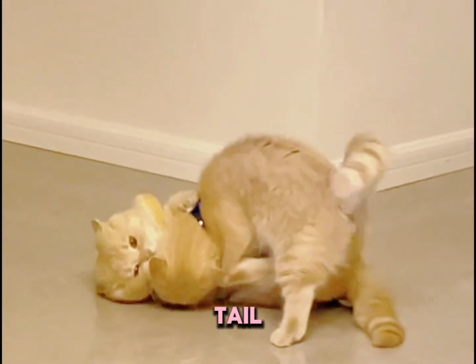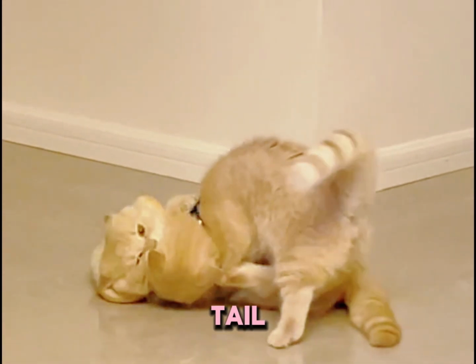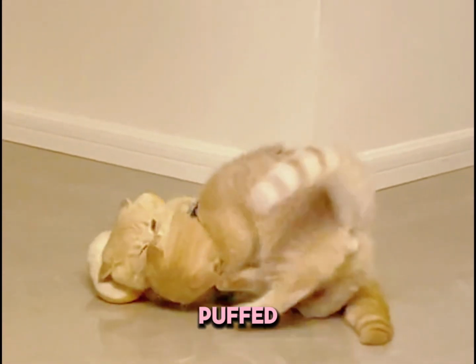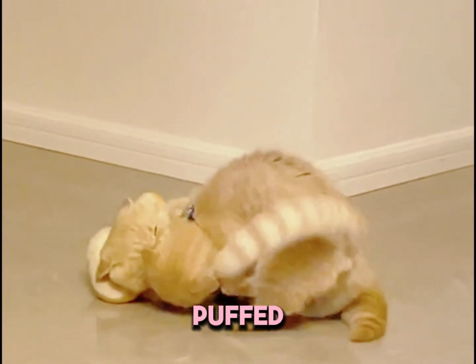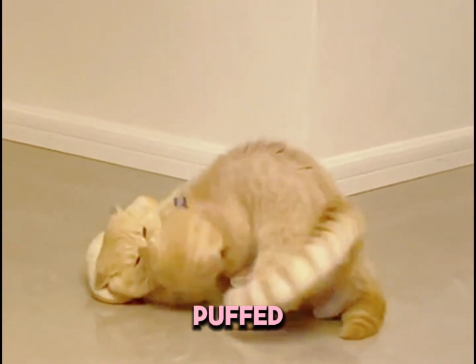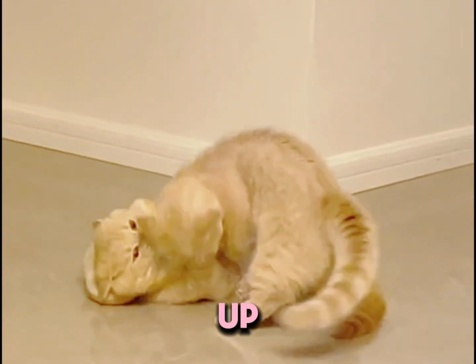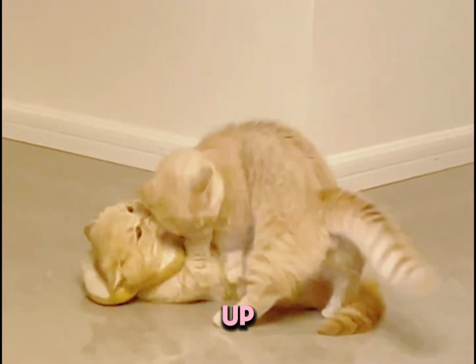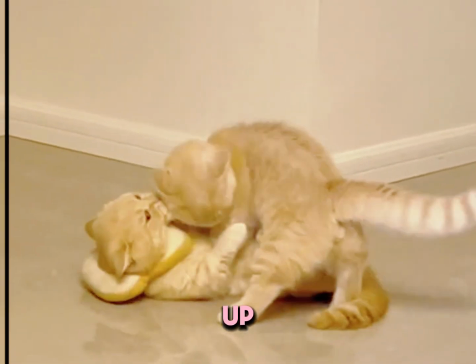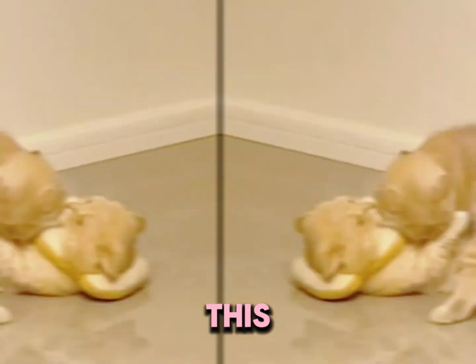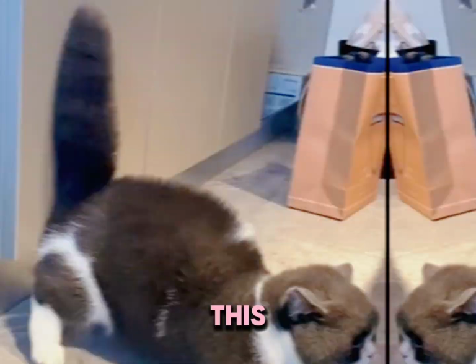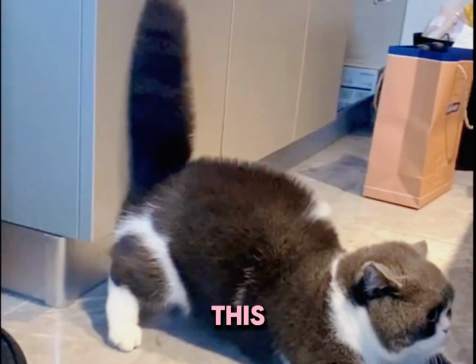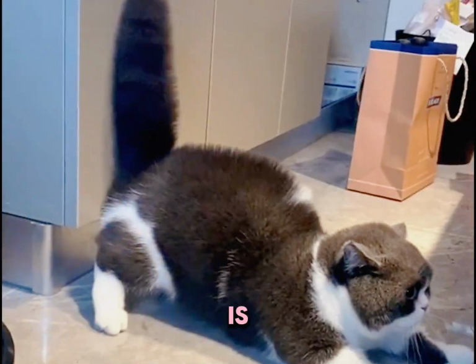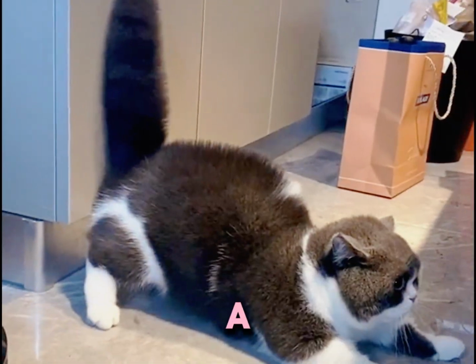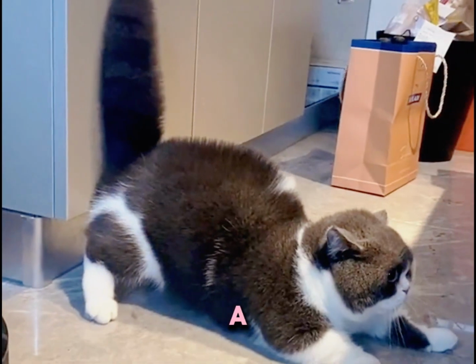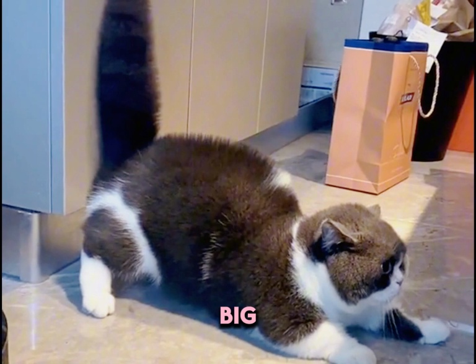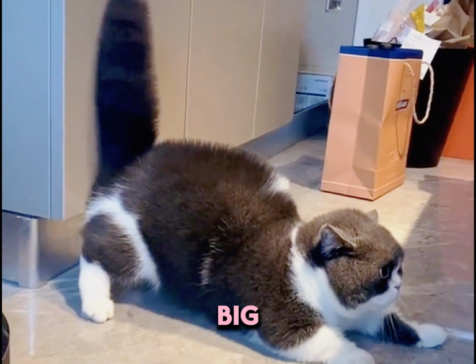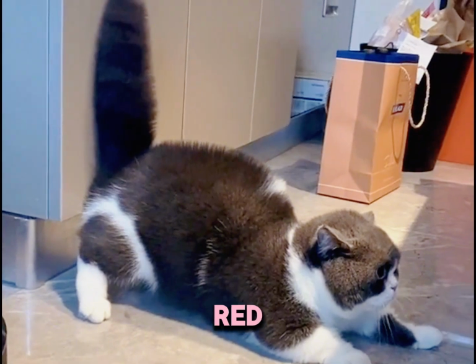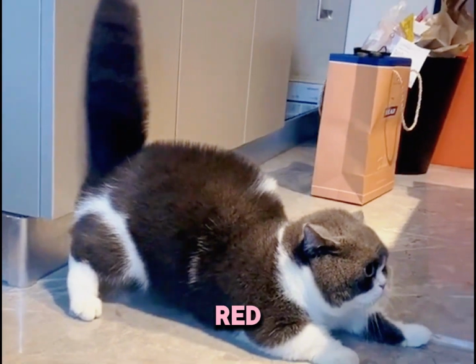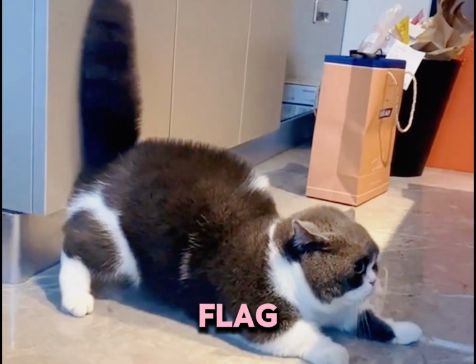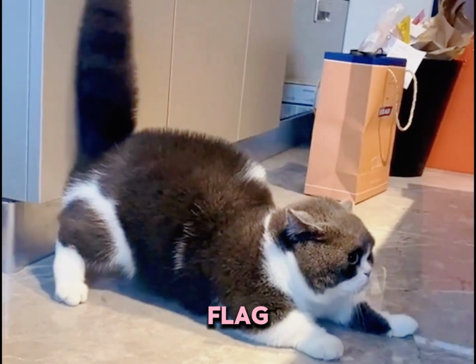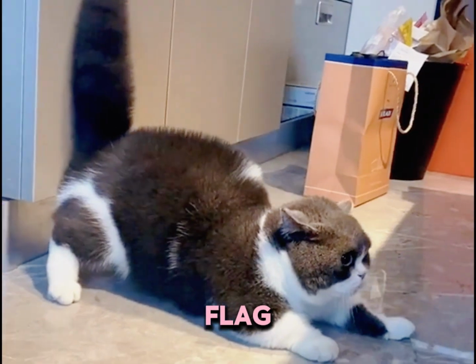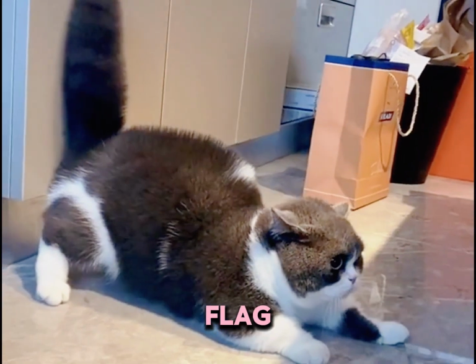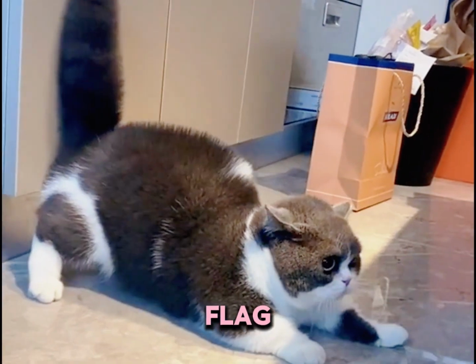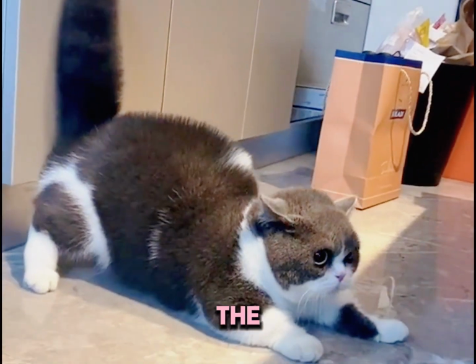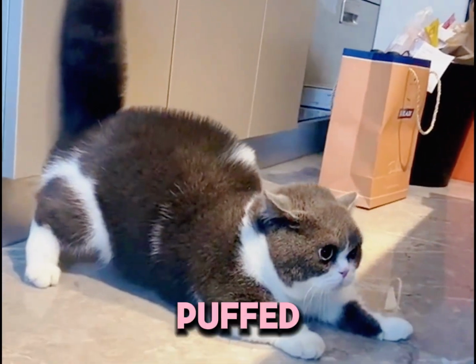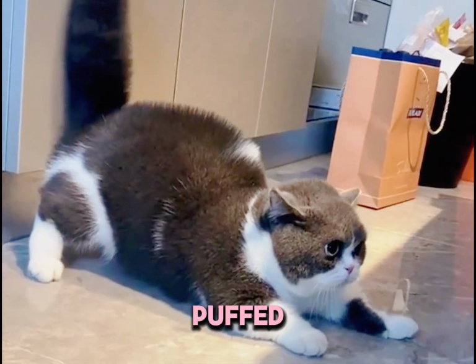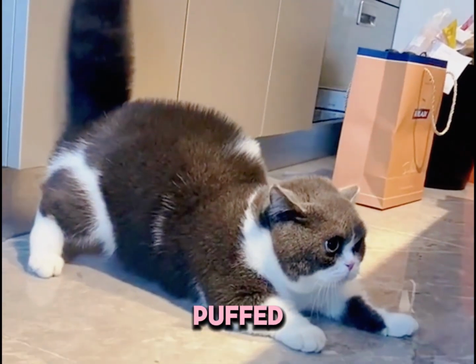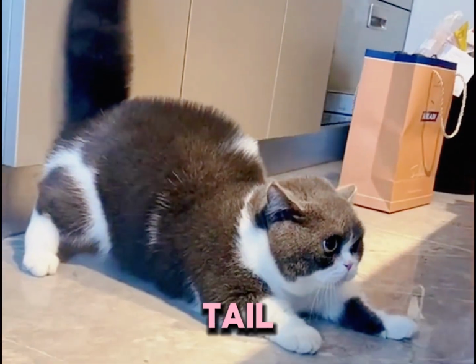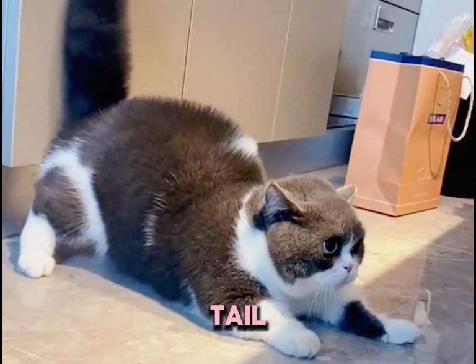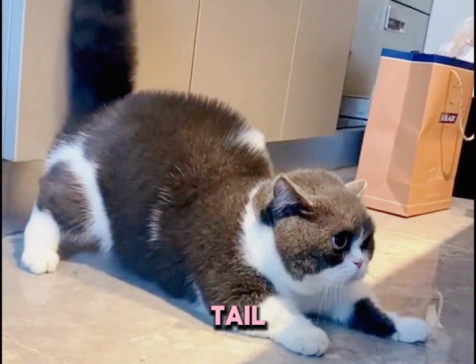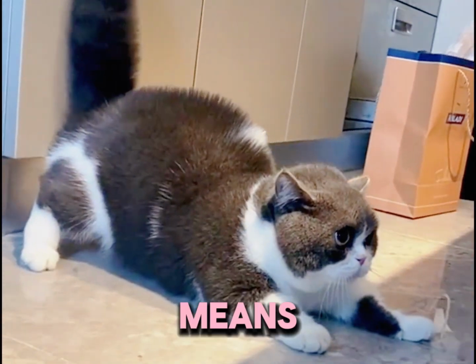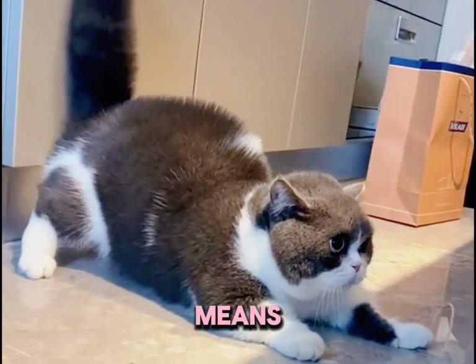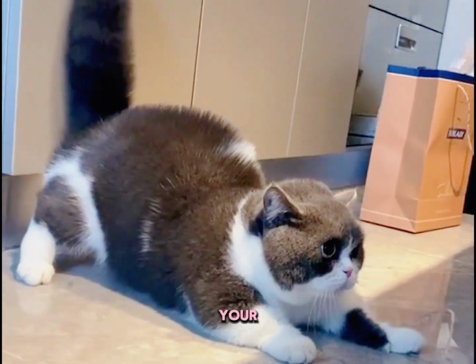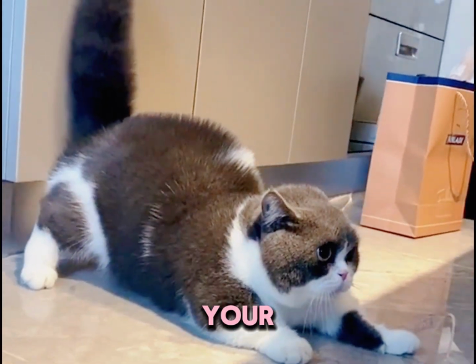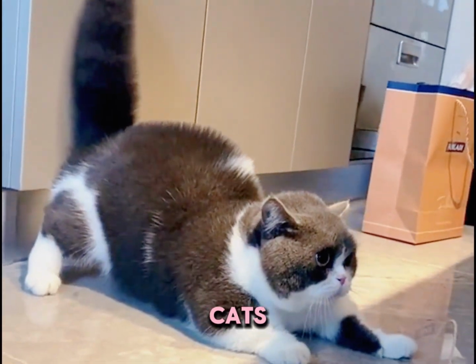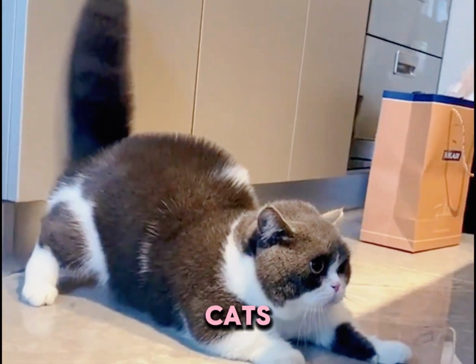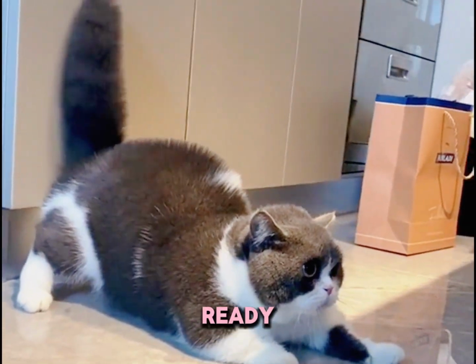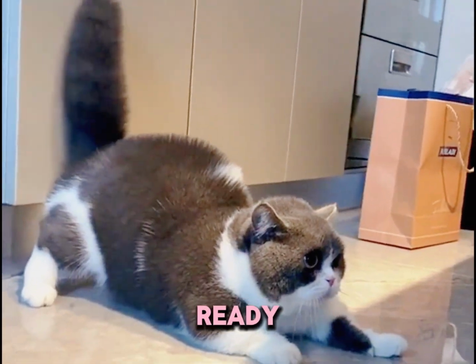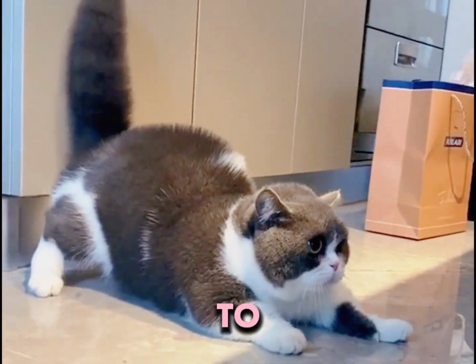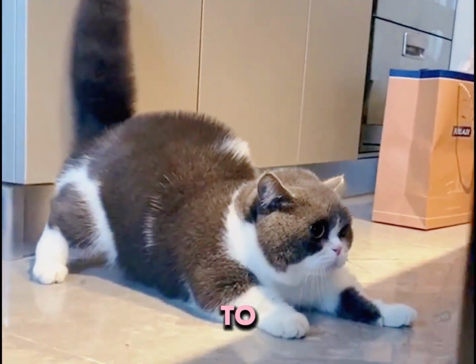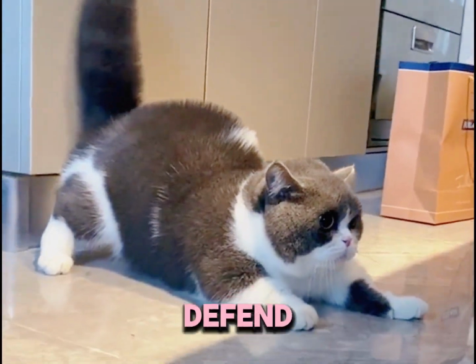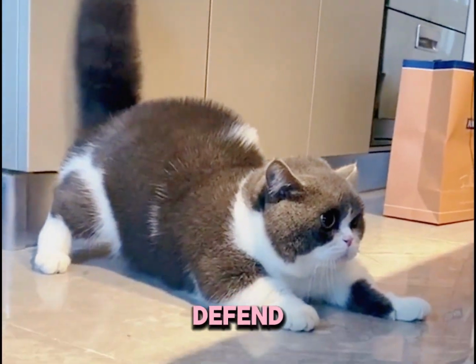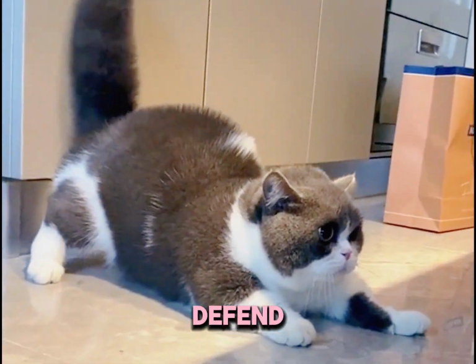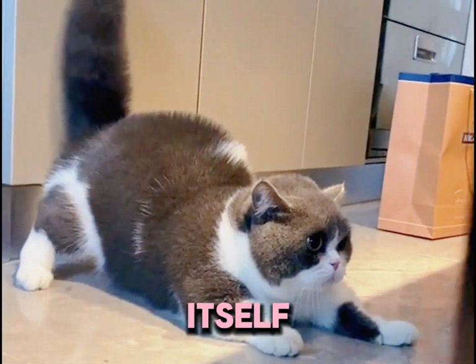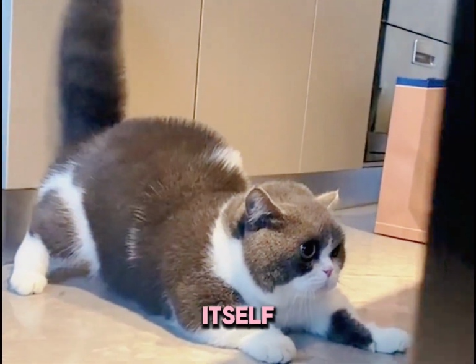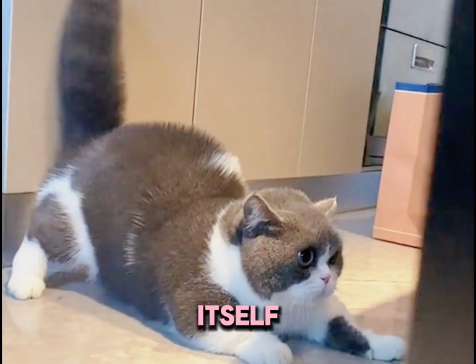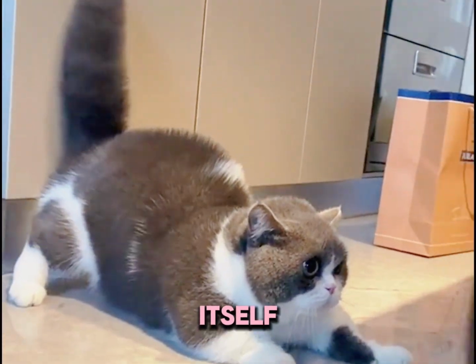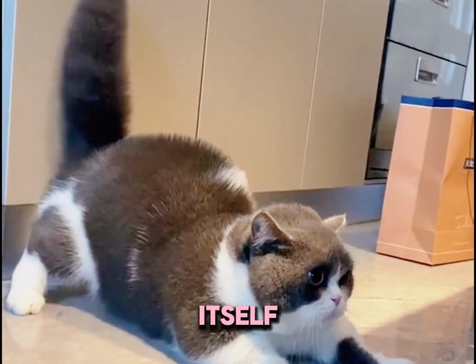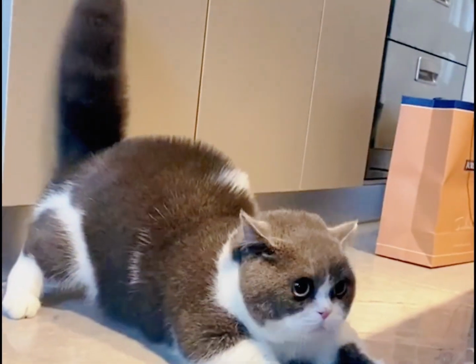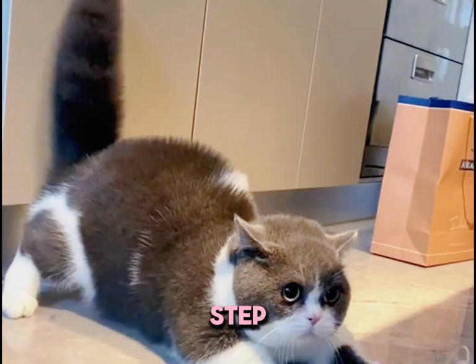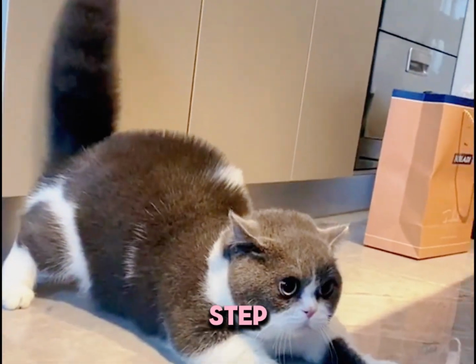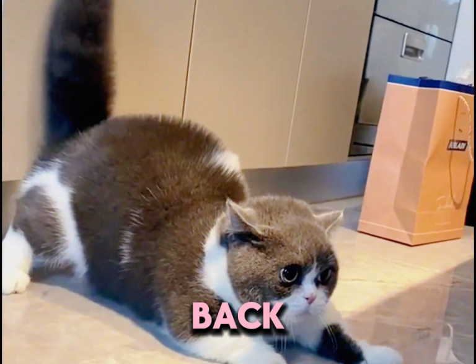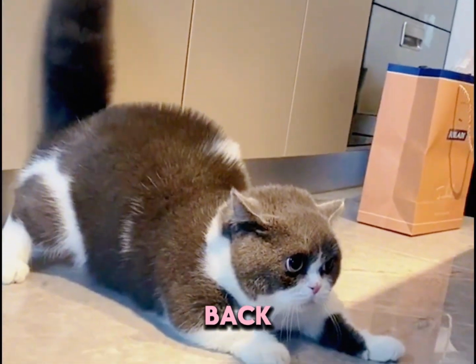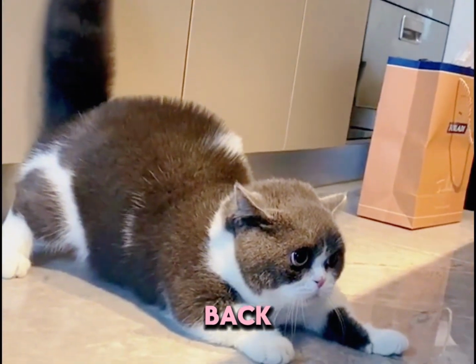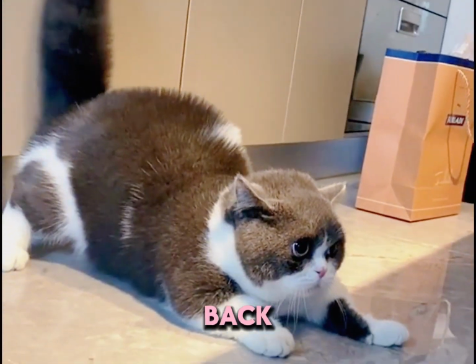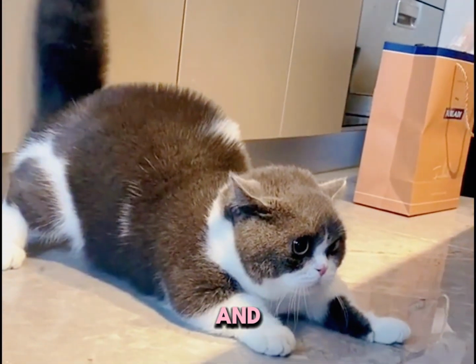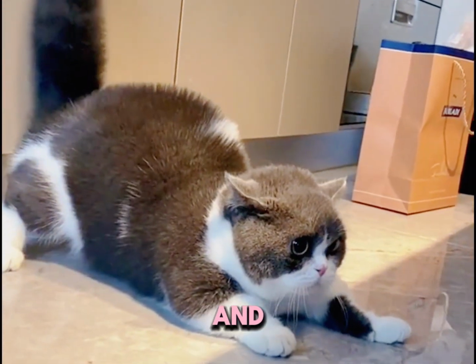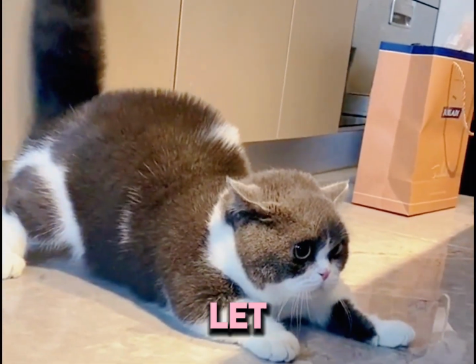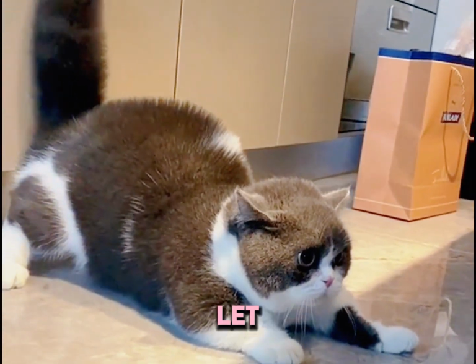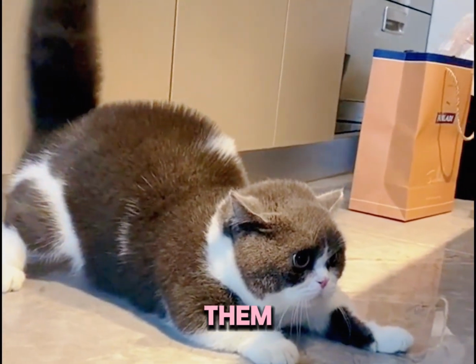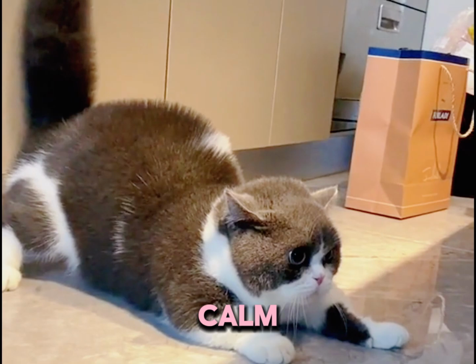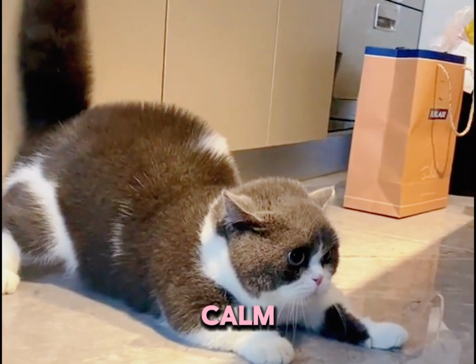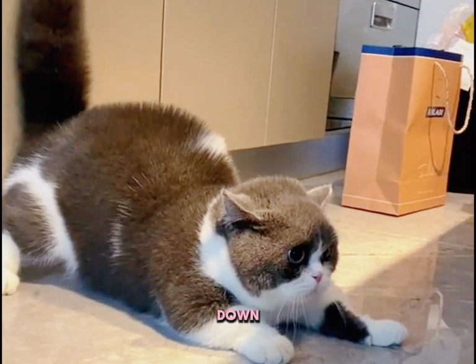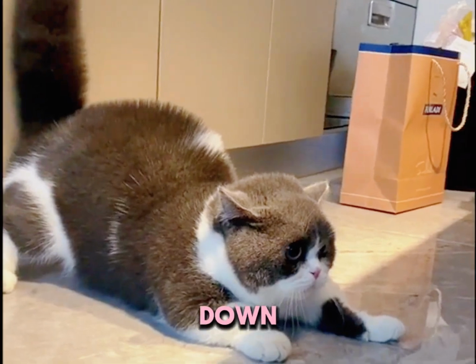Tail puffed up — this is a big red flag. A puffed up tail means your cat's ready to defend itself. Step back and let them calm down.